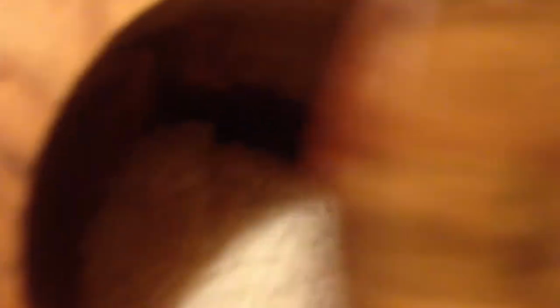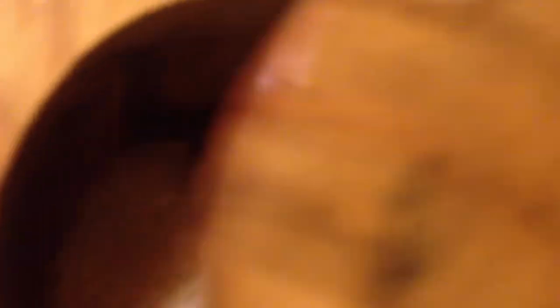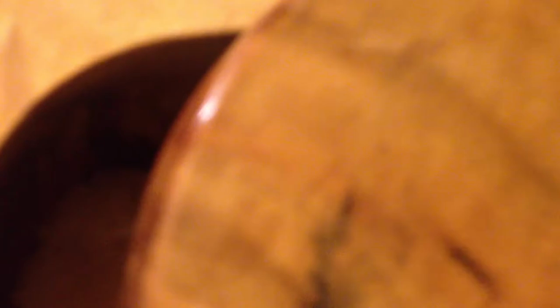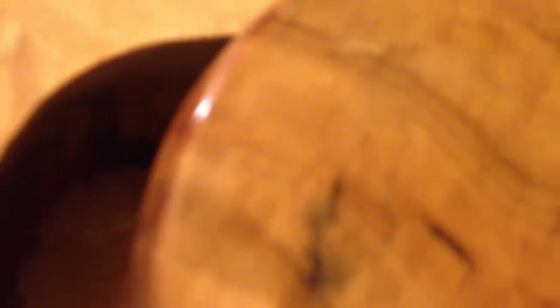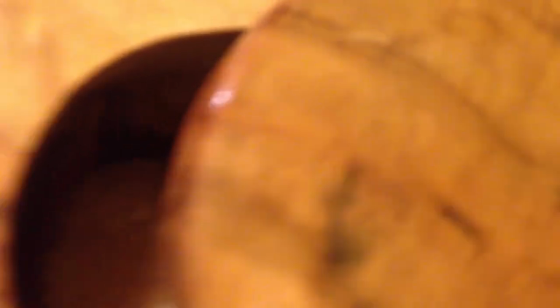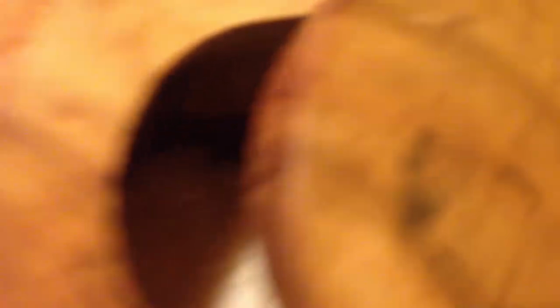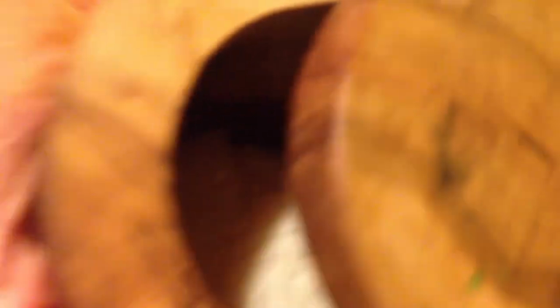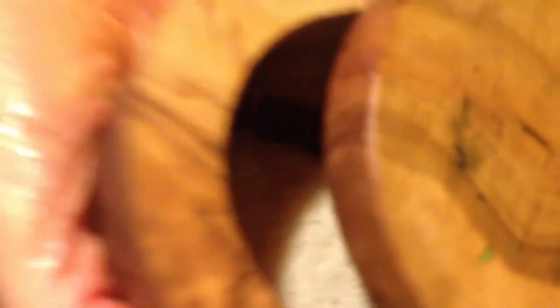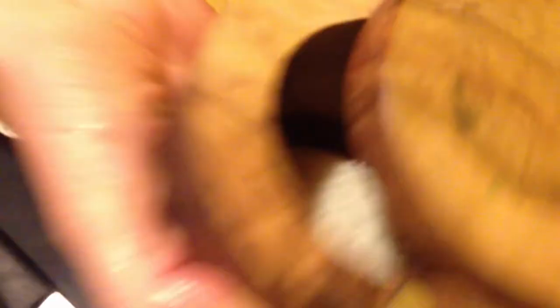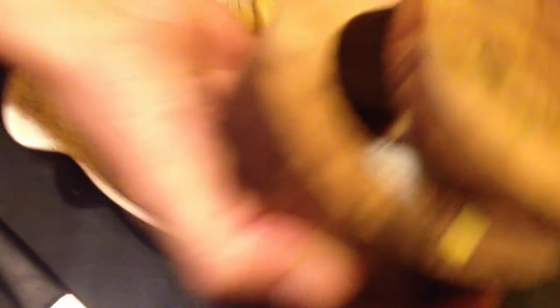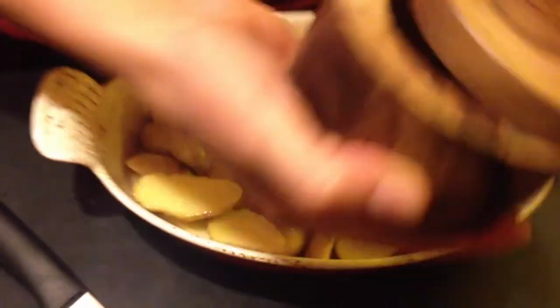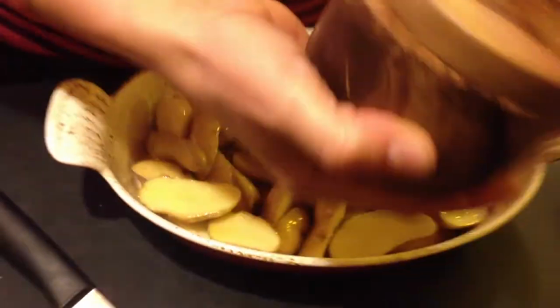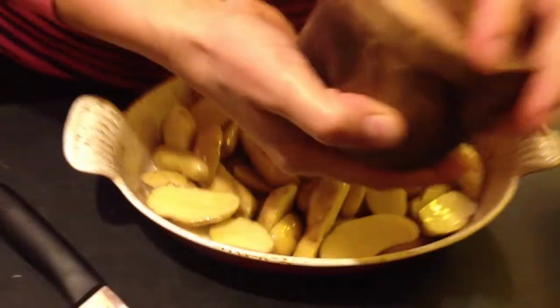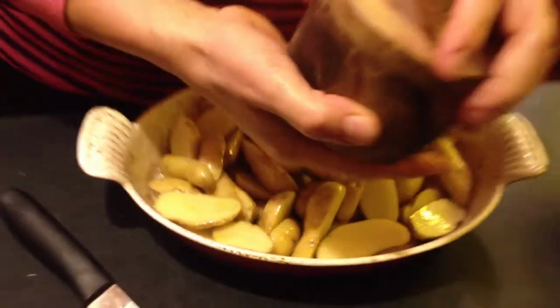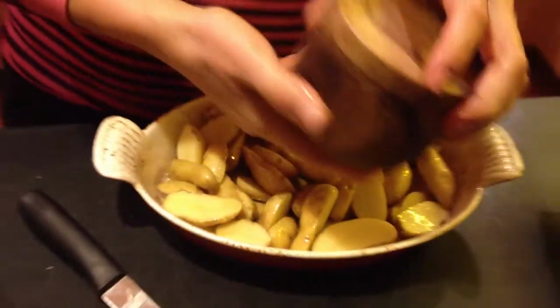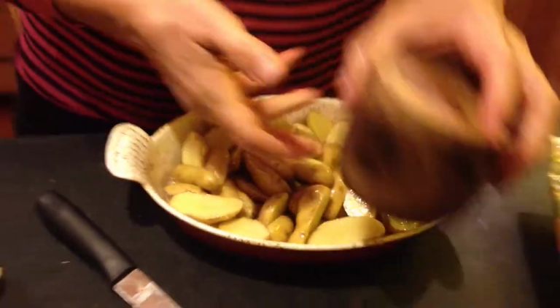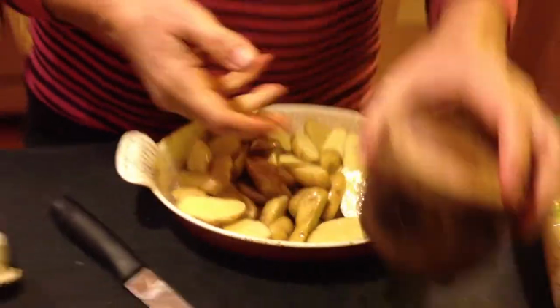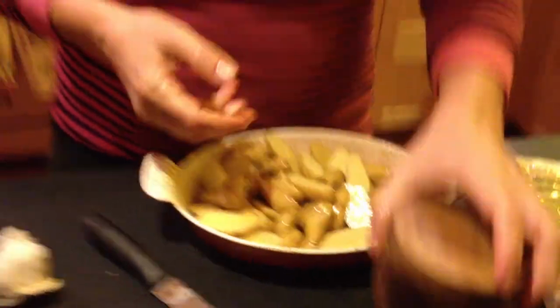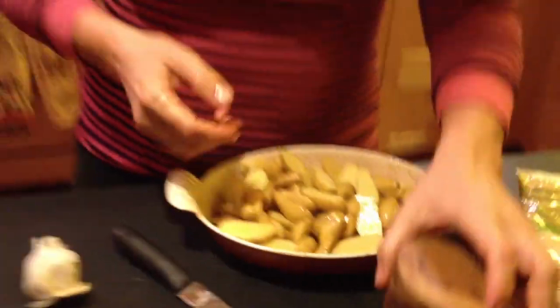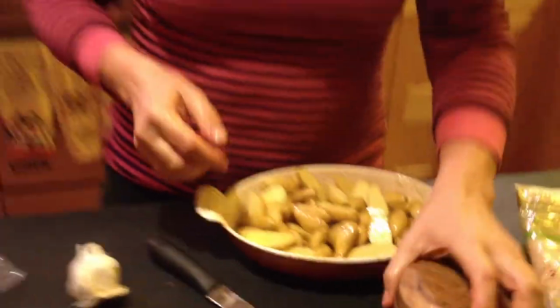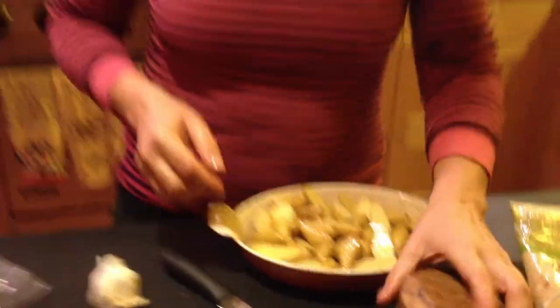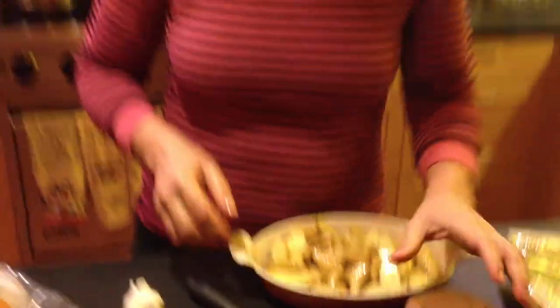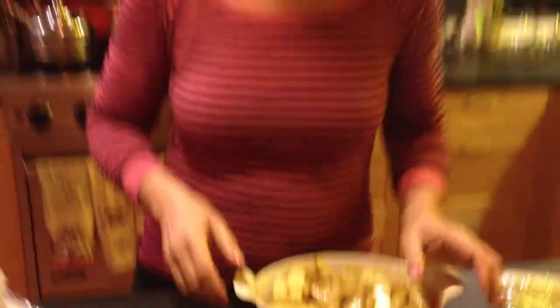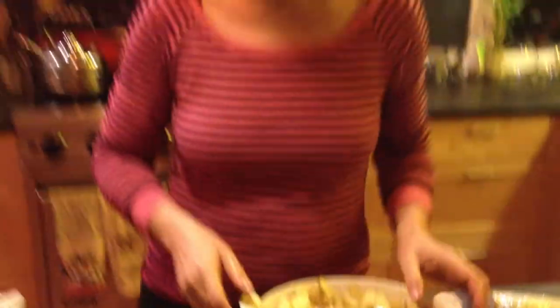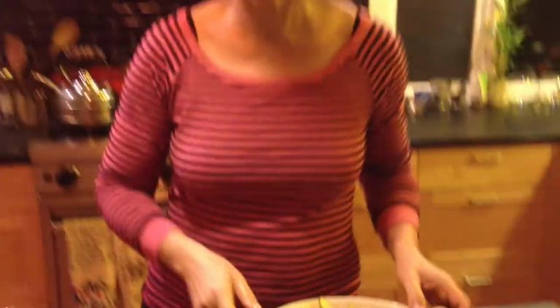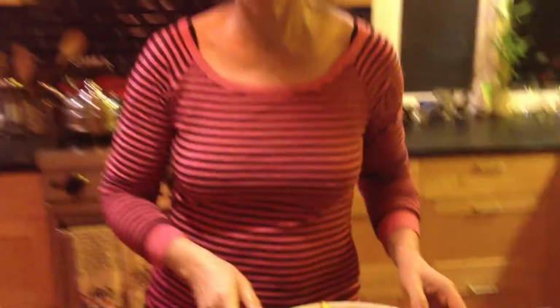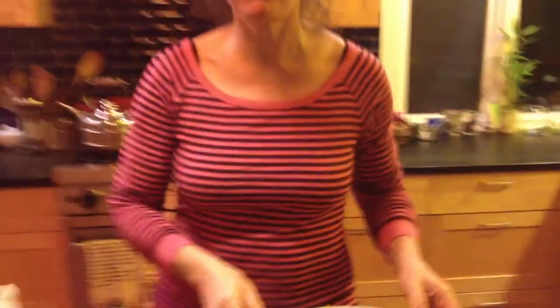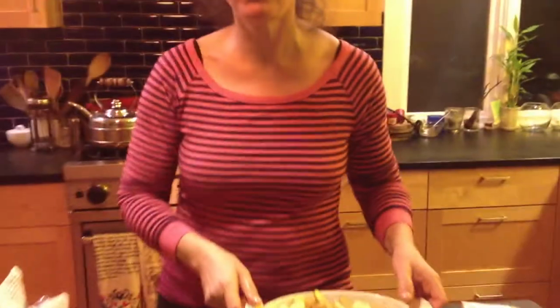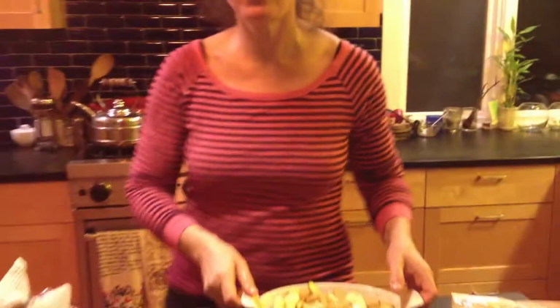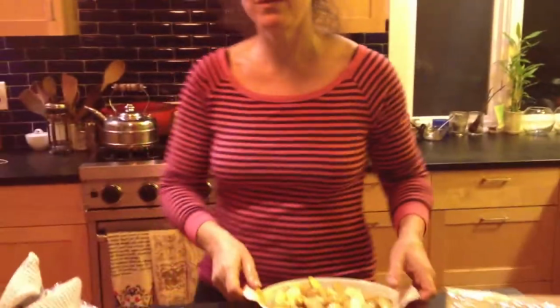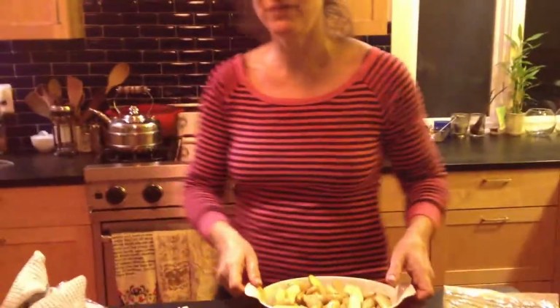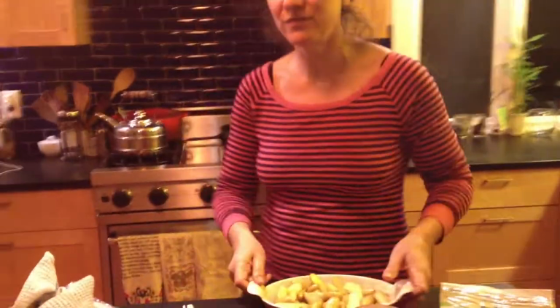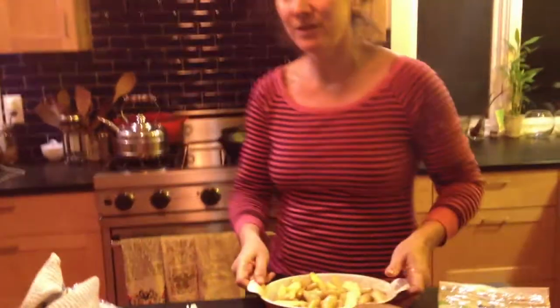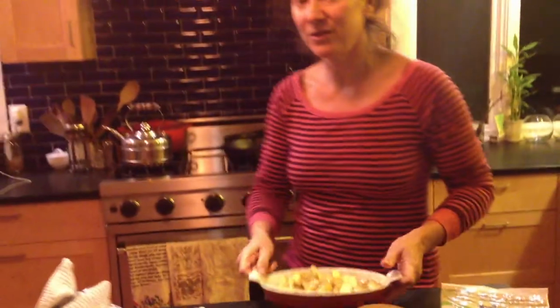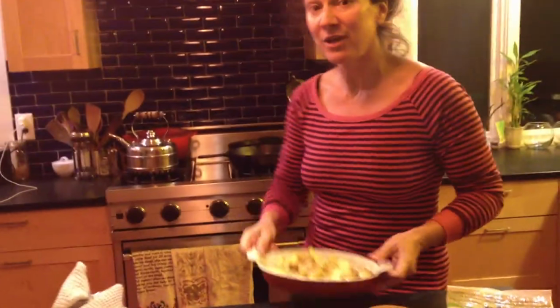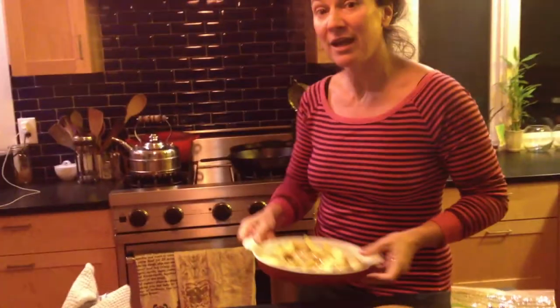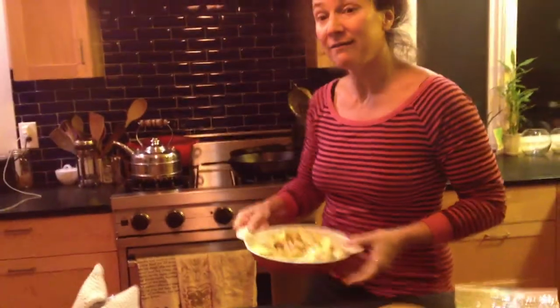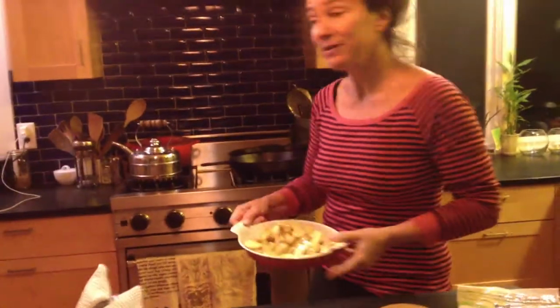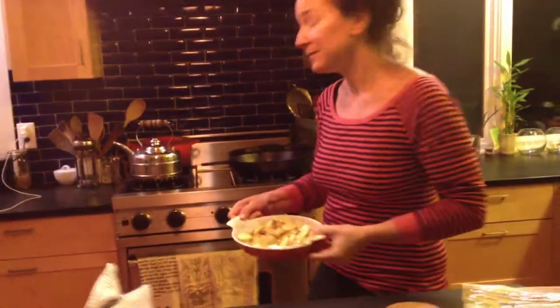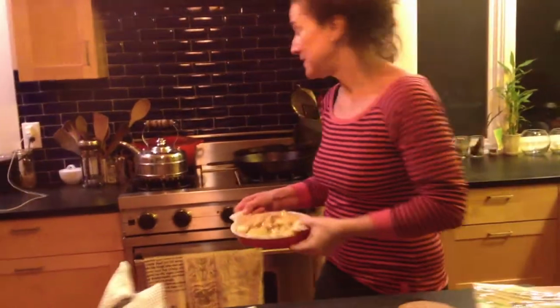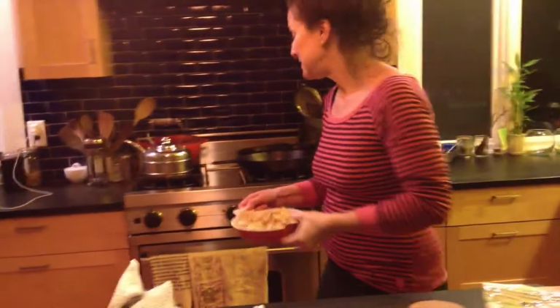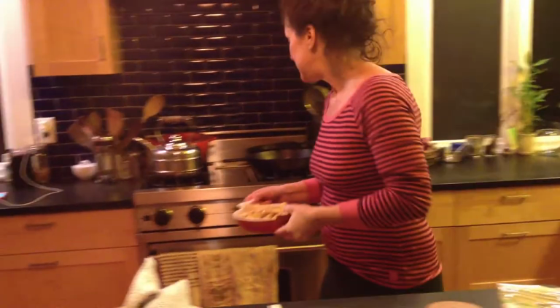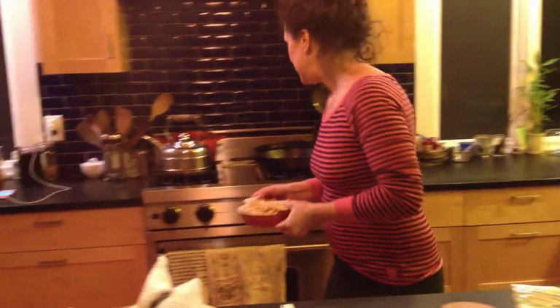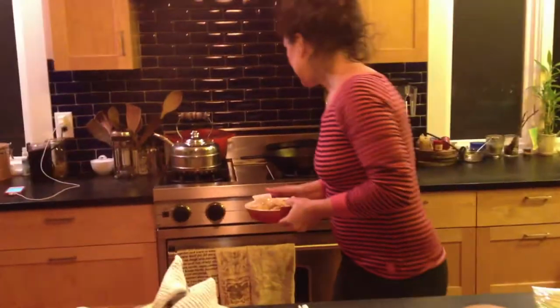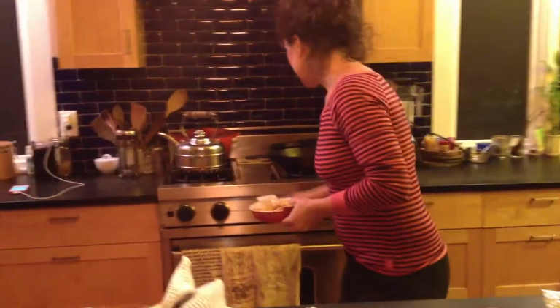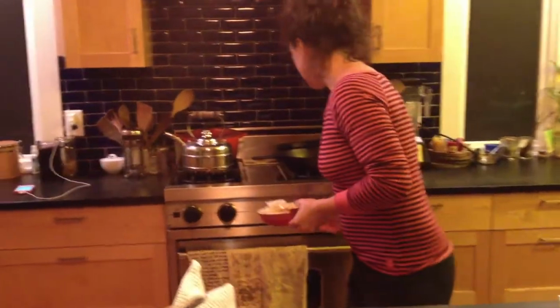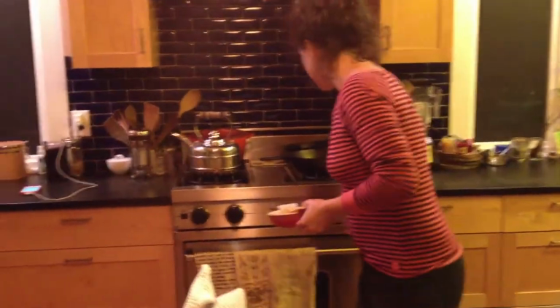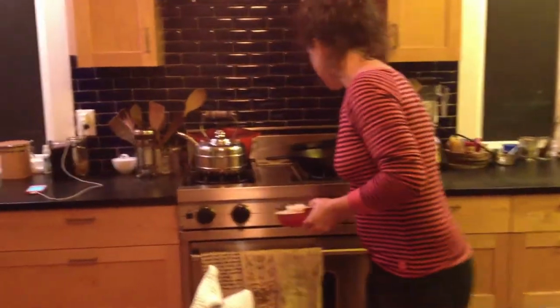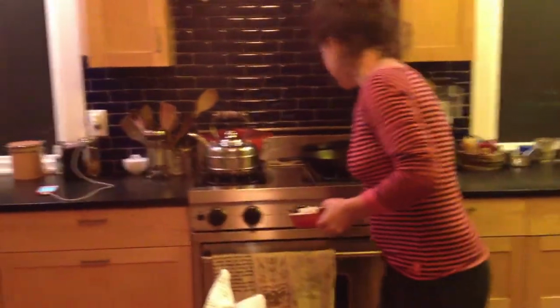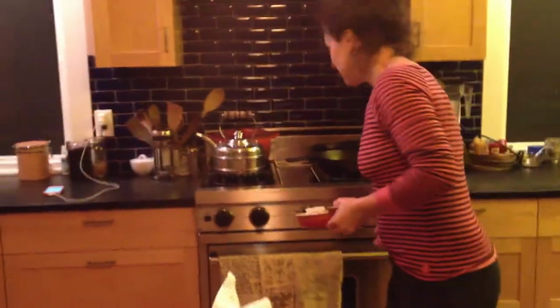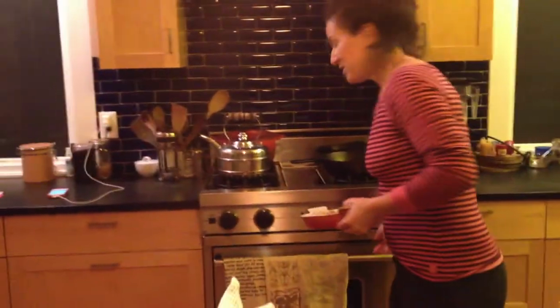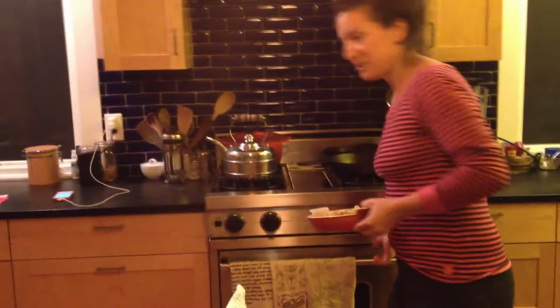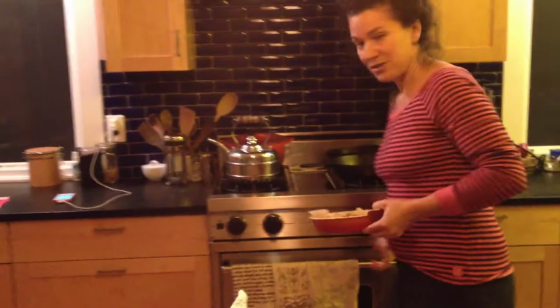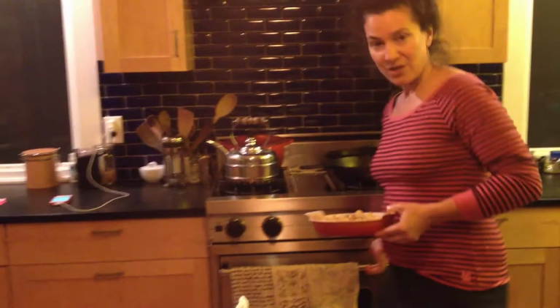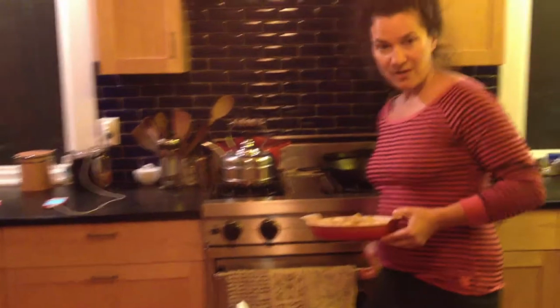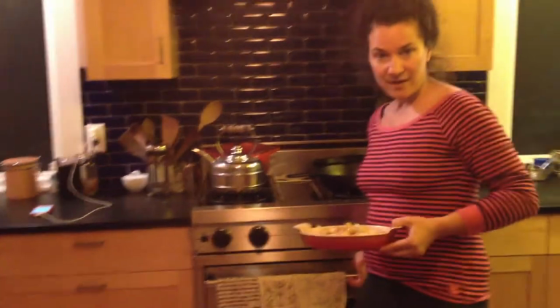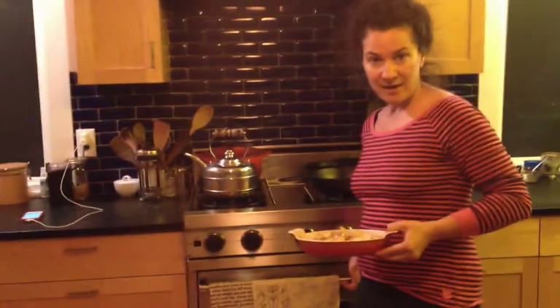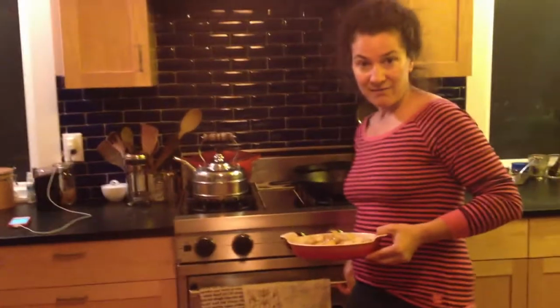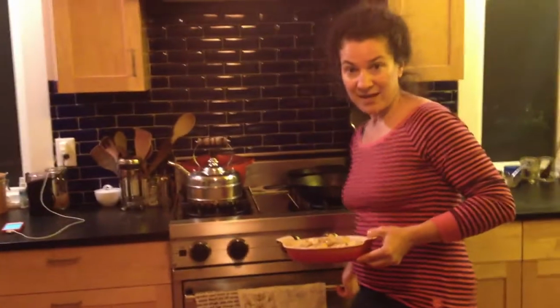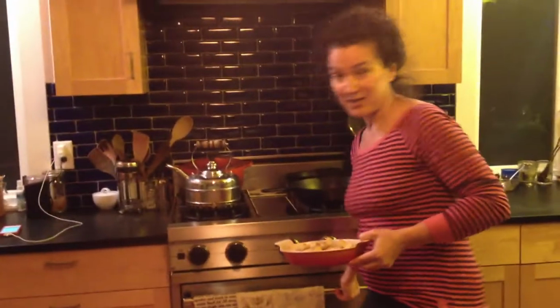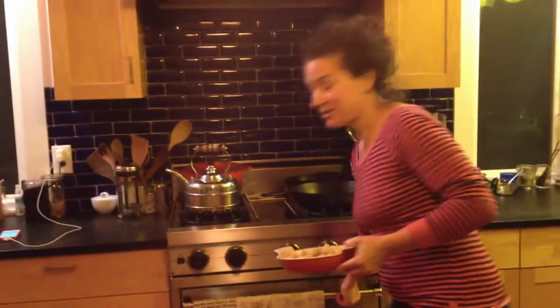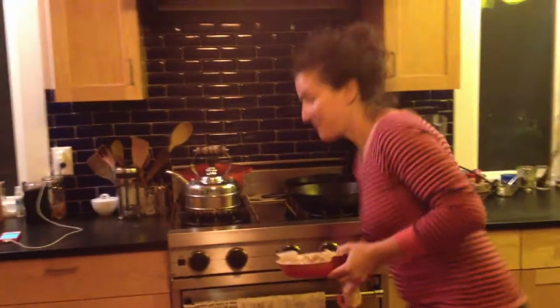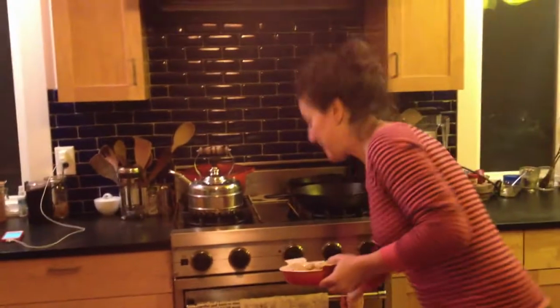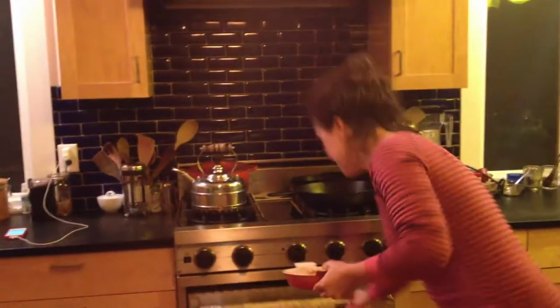I just massaged that in there with my hands and I'm sticking it in a 450 degree oven and I'm going to turn on the convection fan.